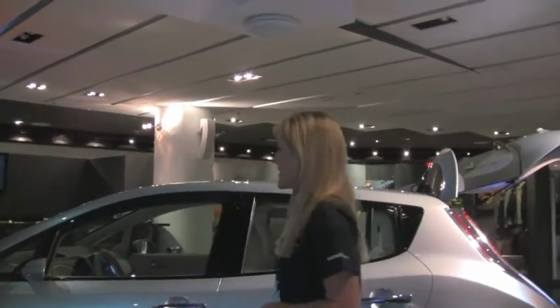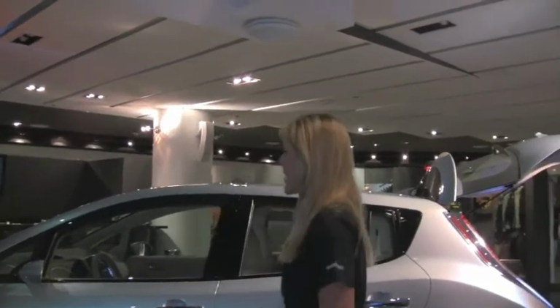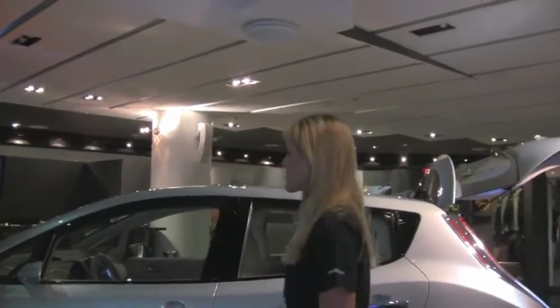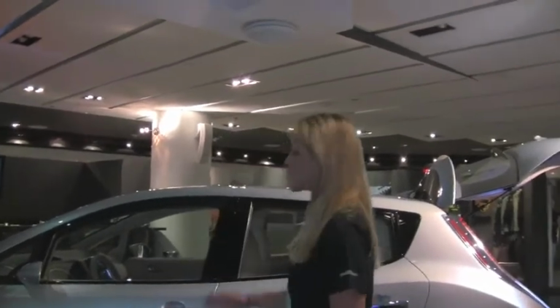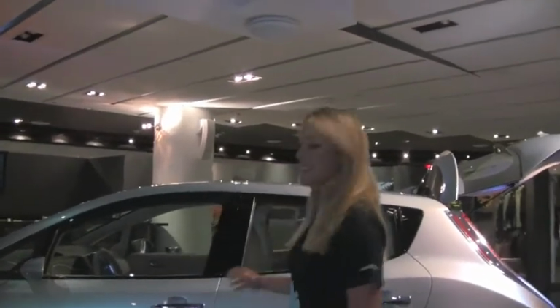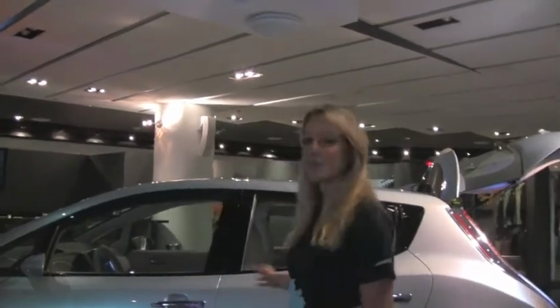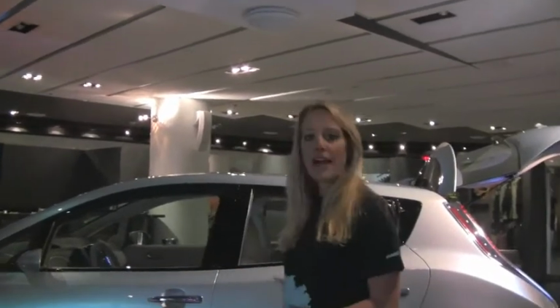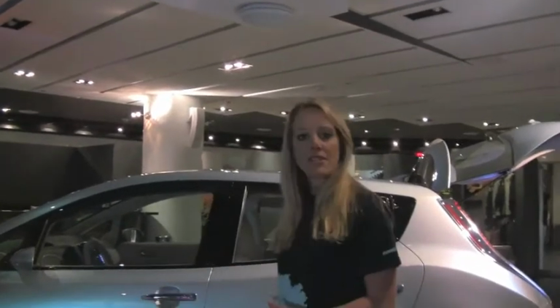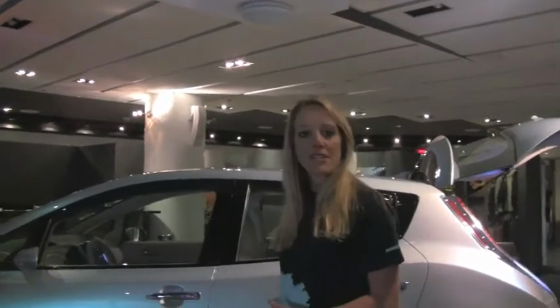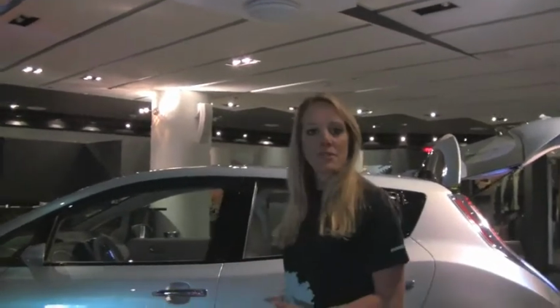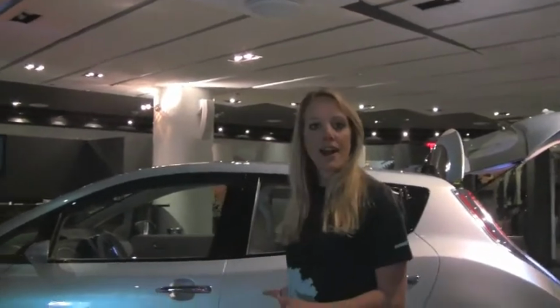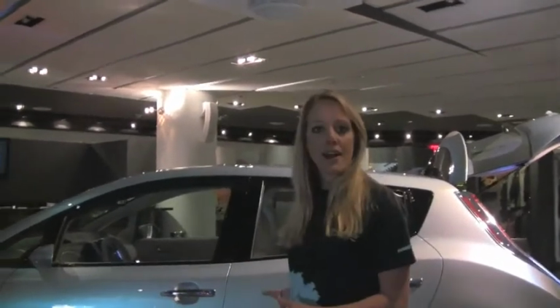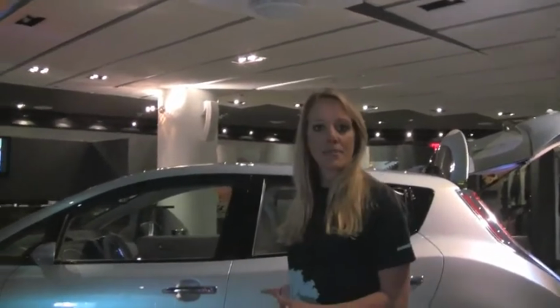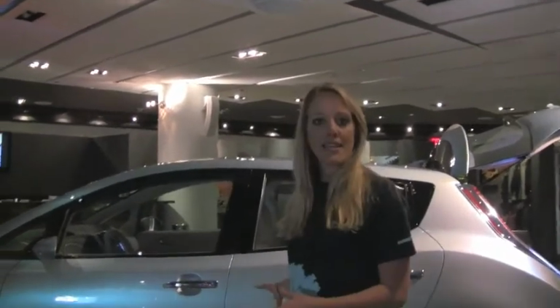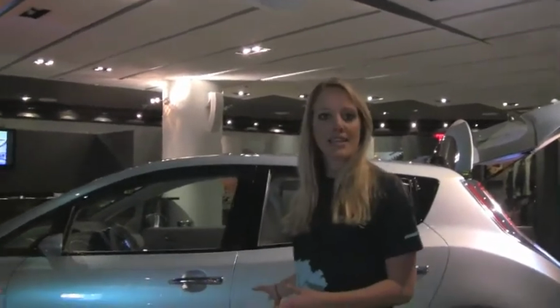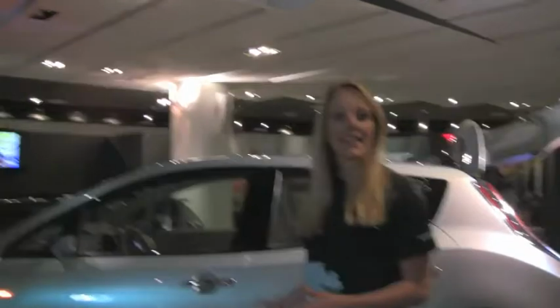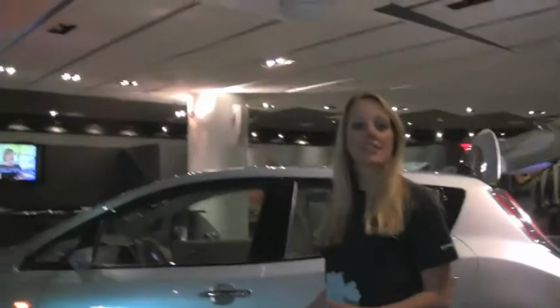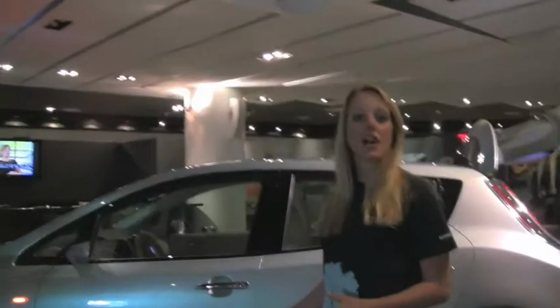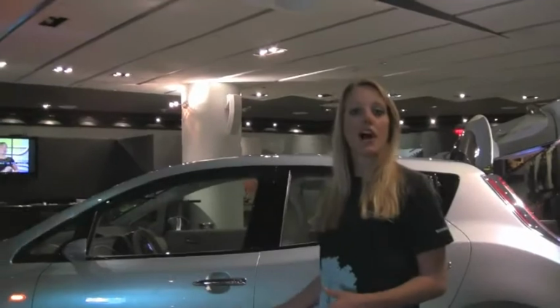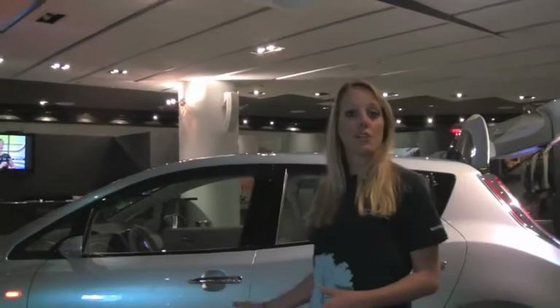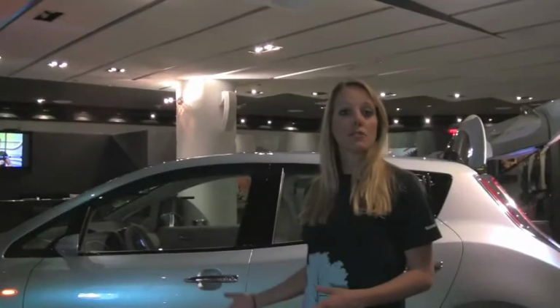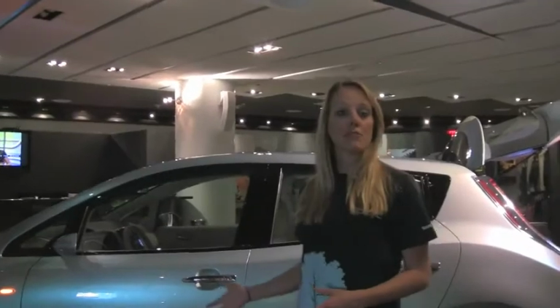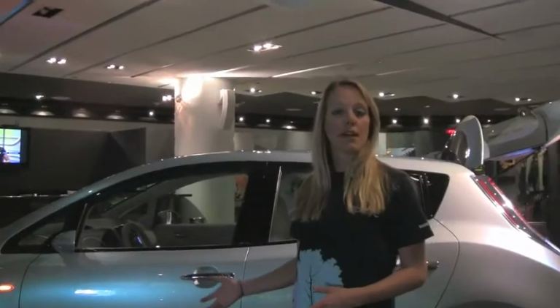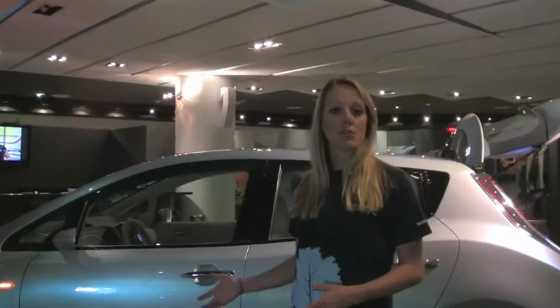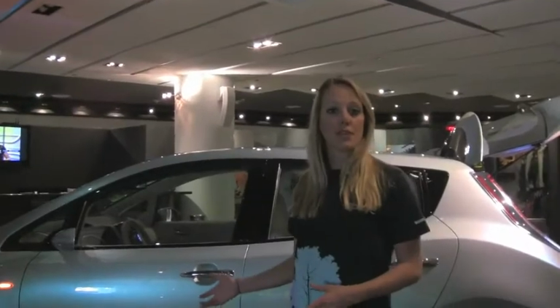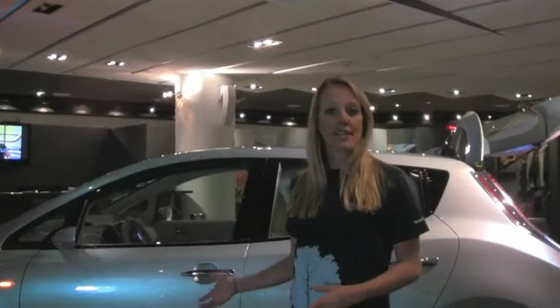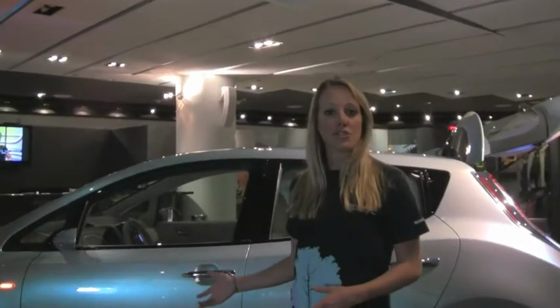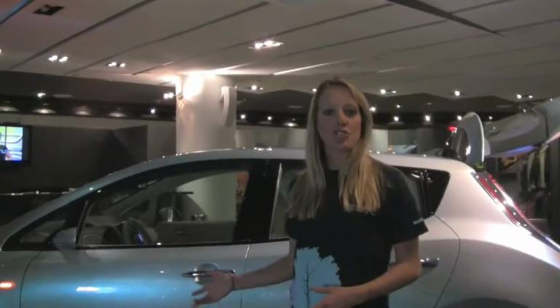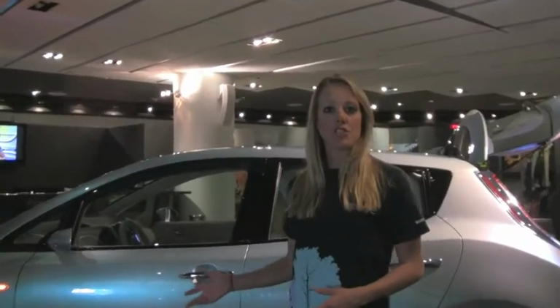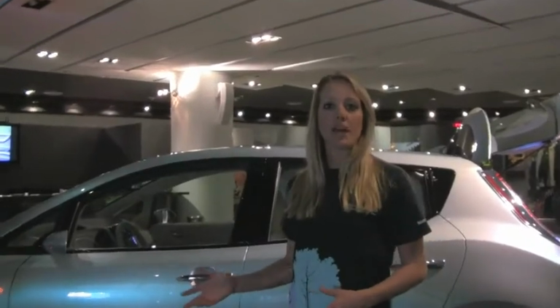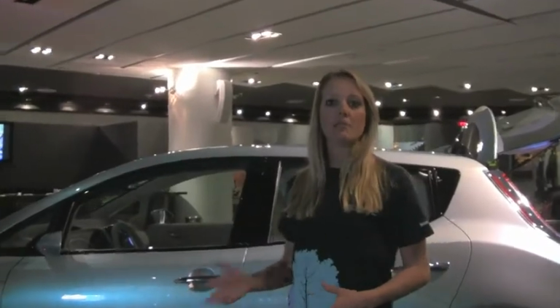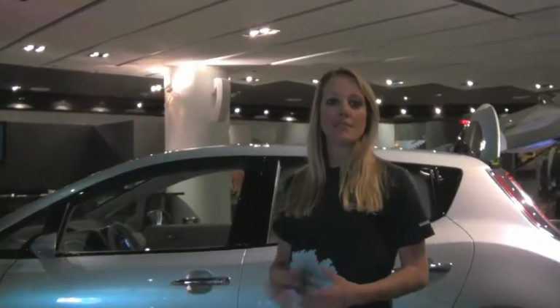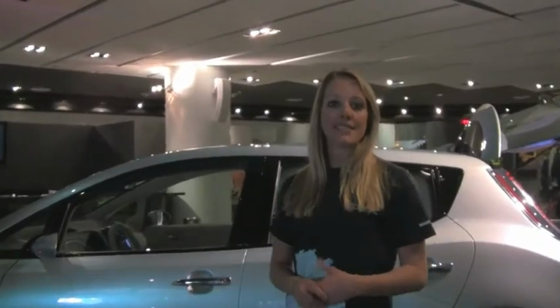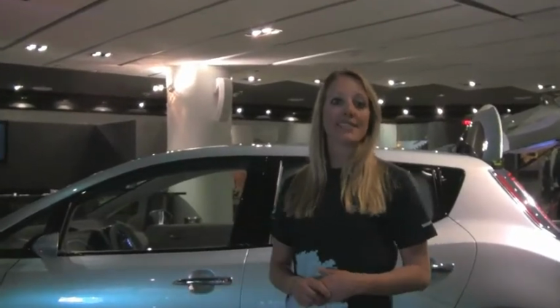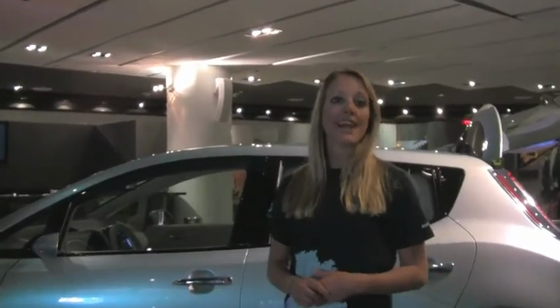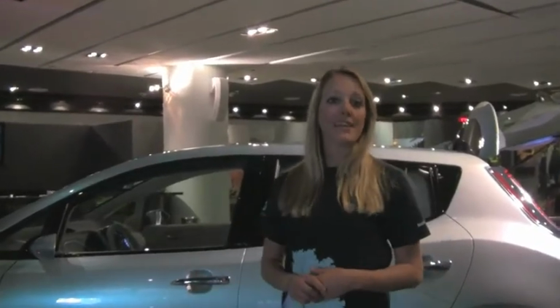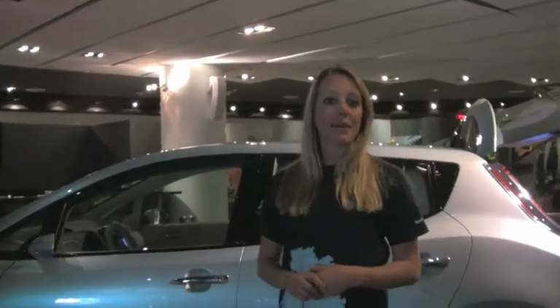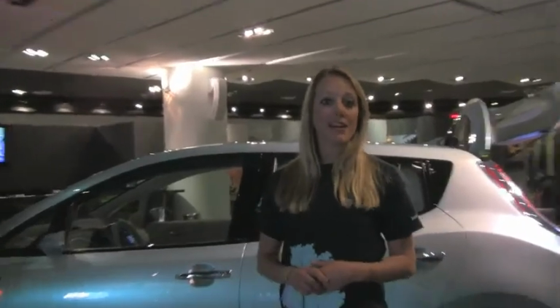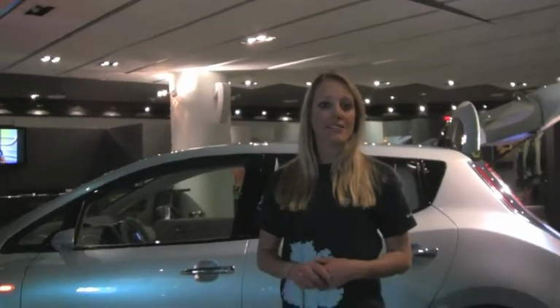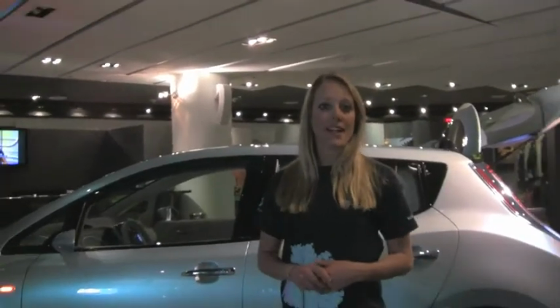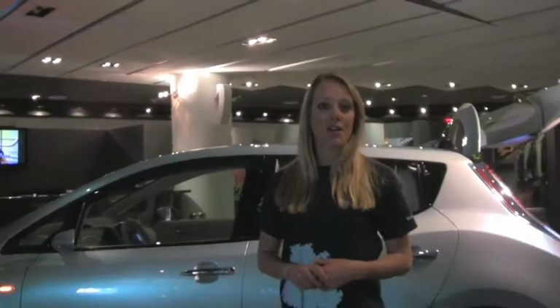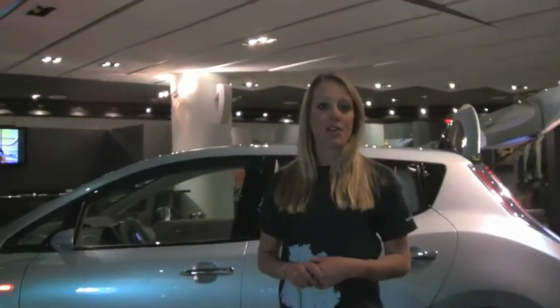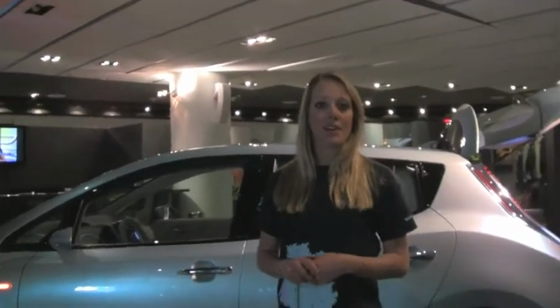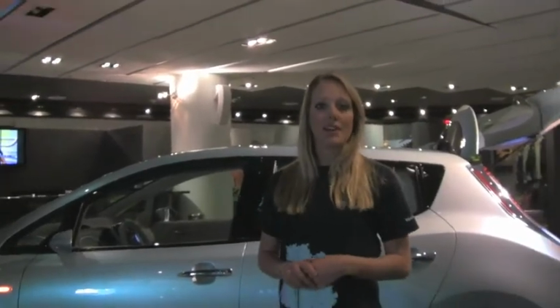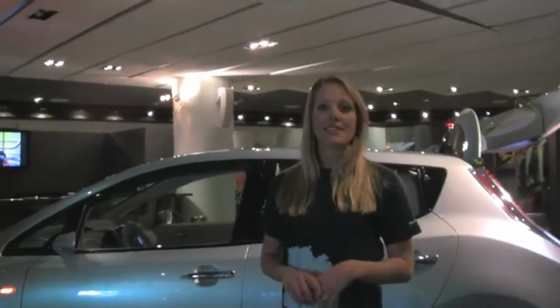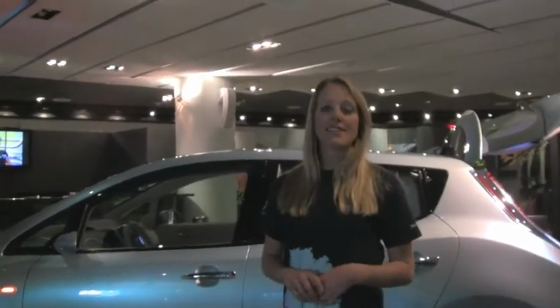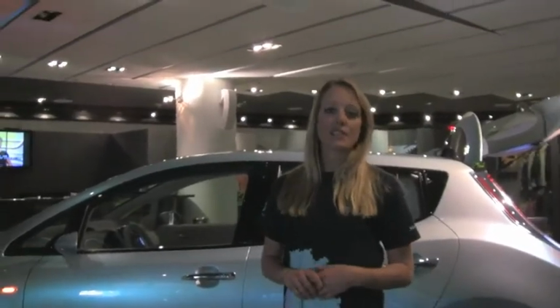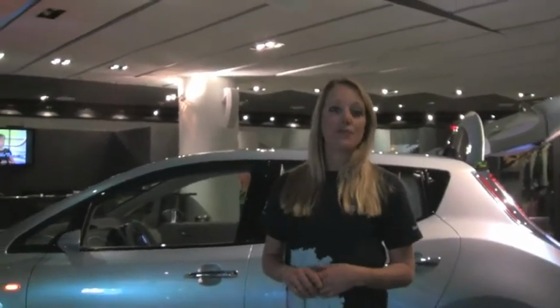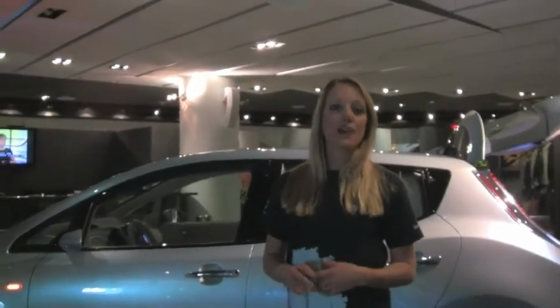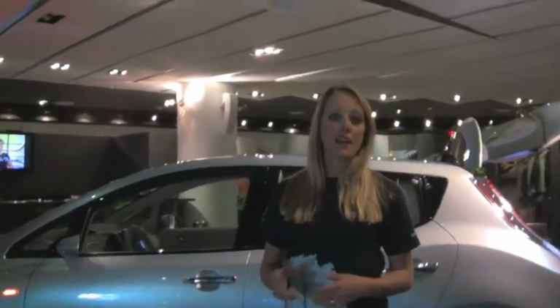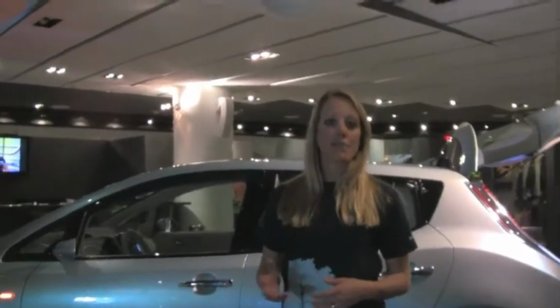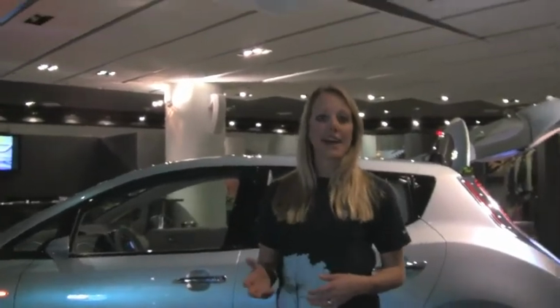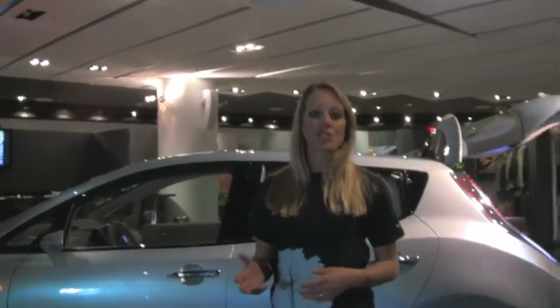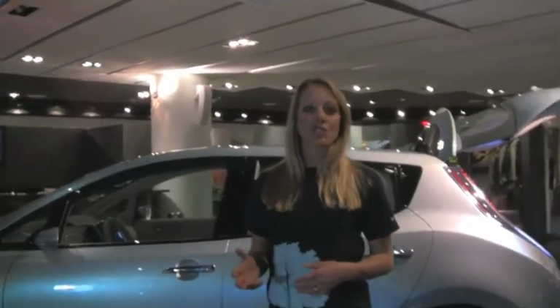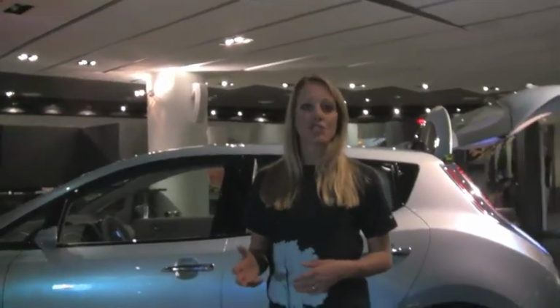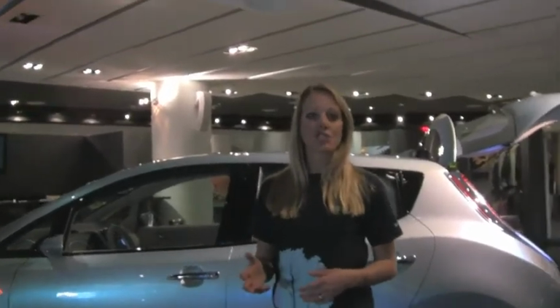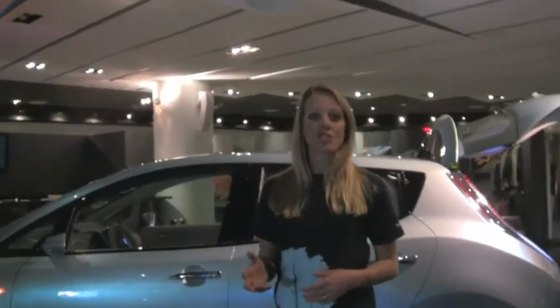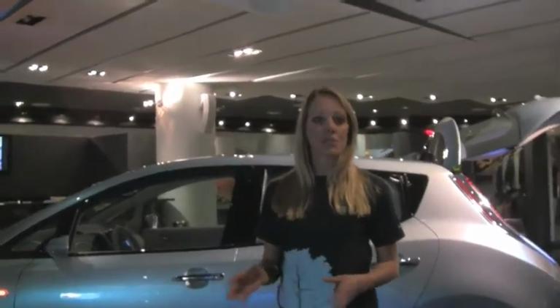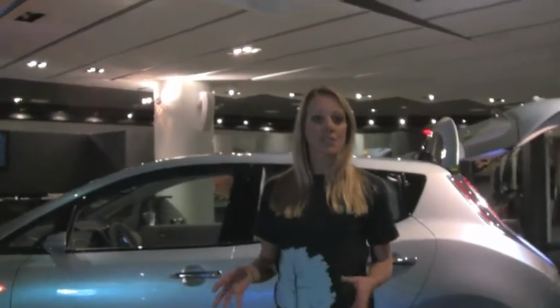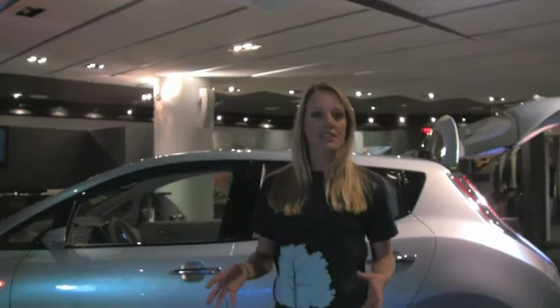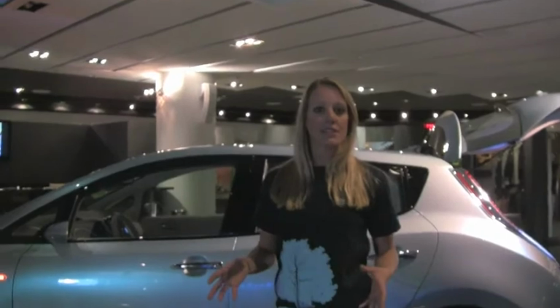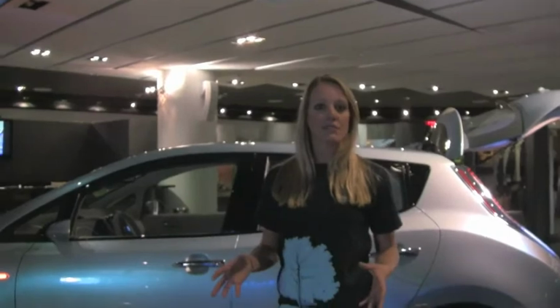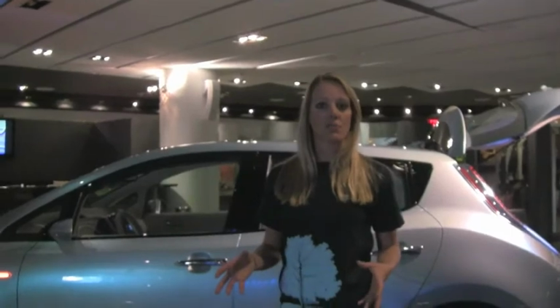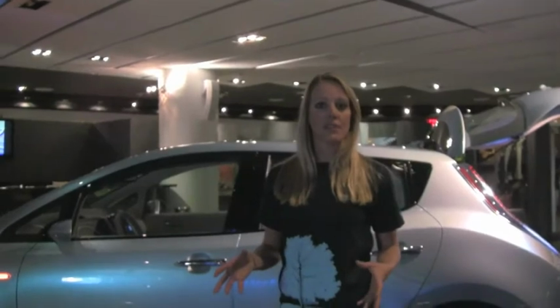As you can see, we have it here behind me. It gets 100 mile range. Top speed is 90 miles an hour. Seats five passengers completely comfortably.